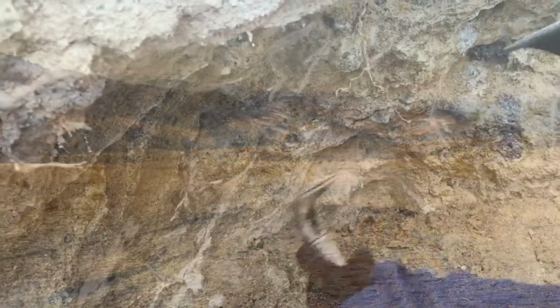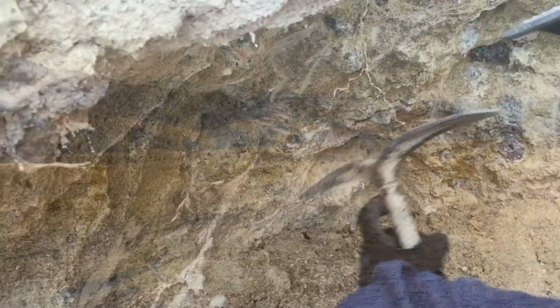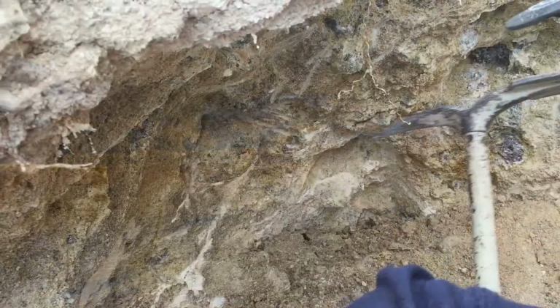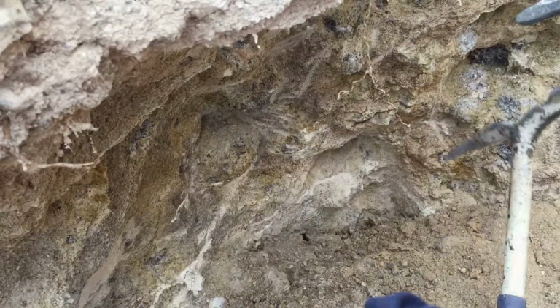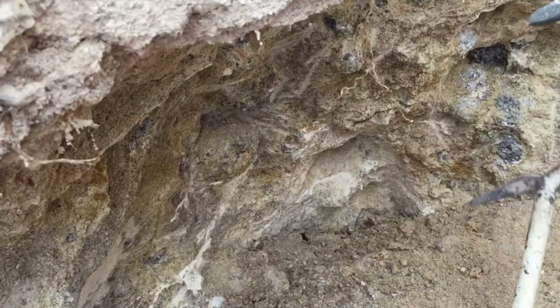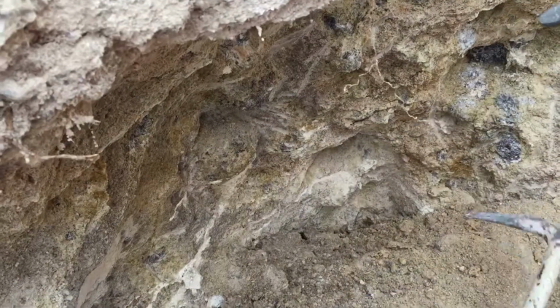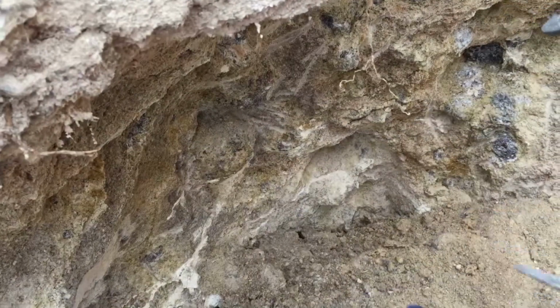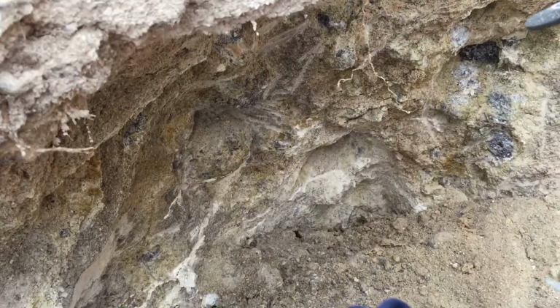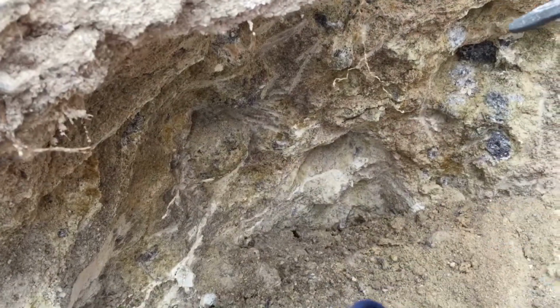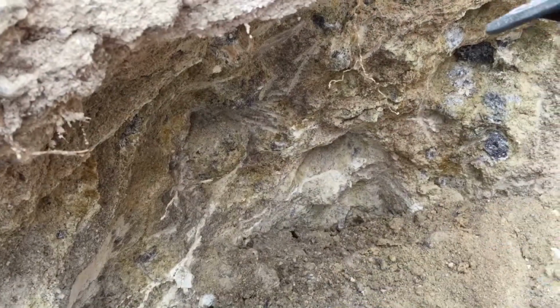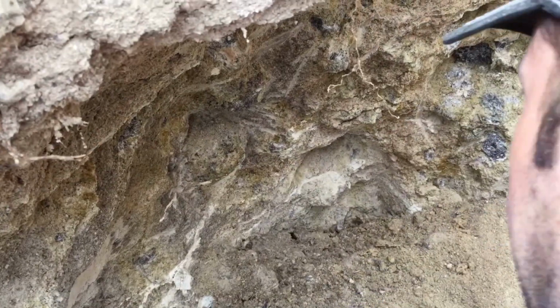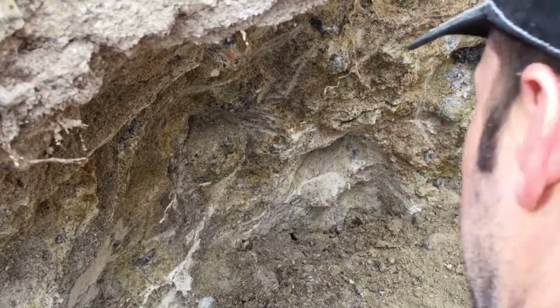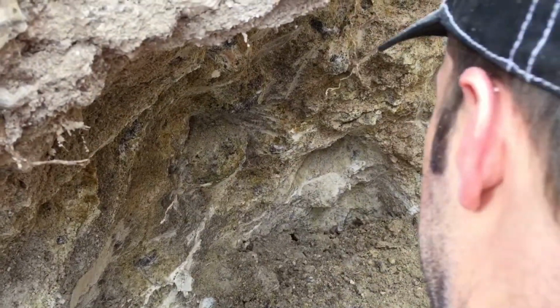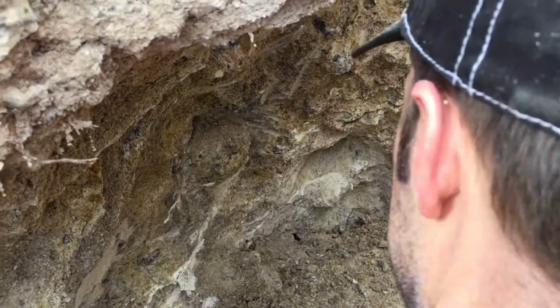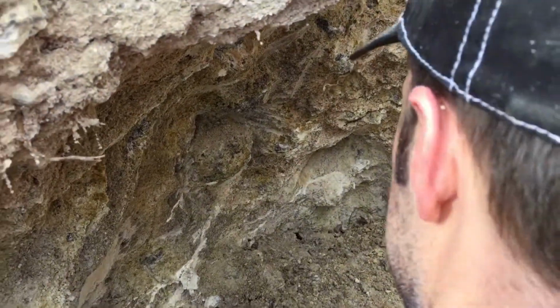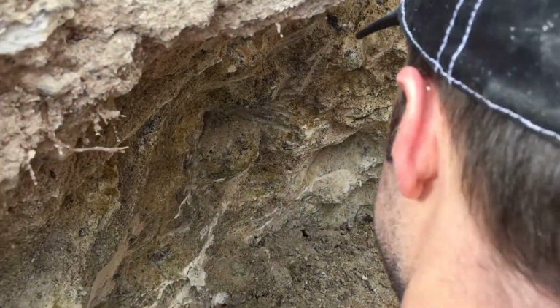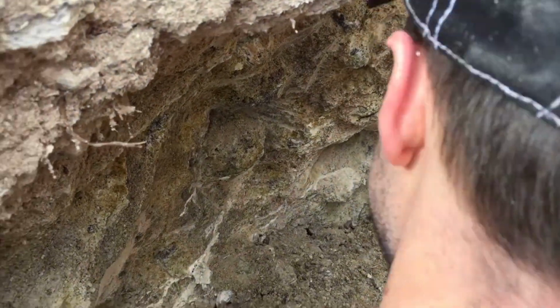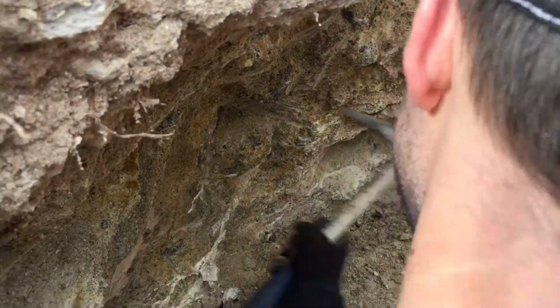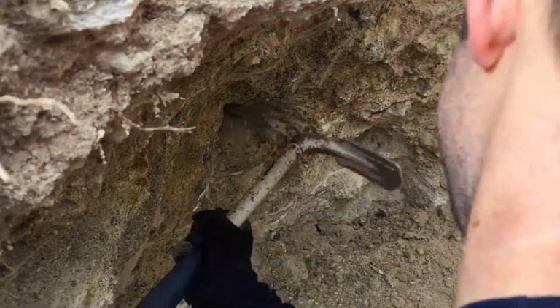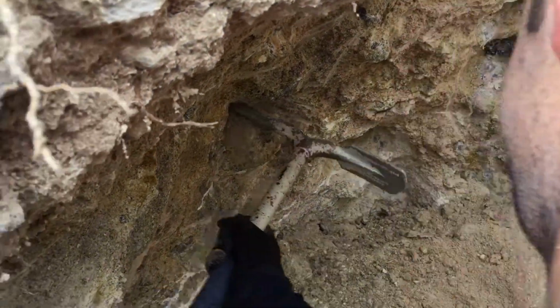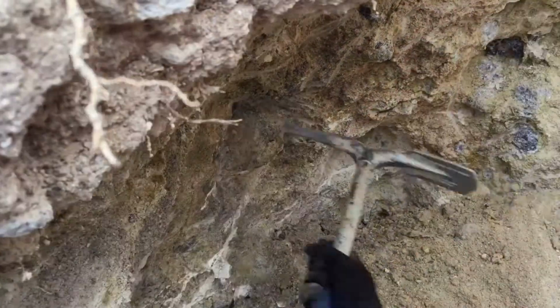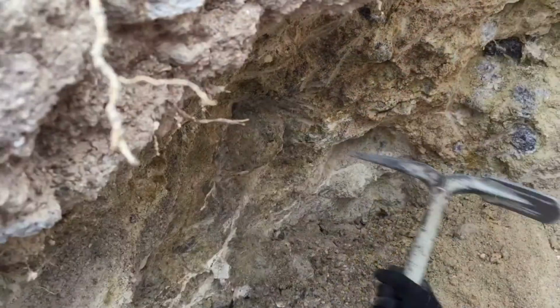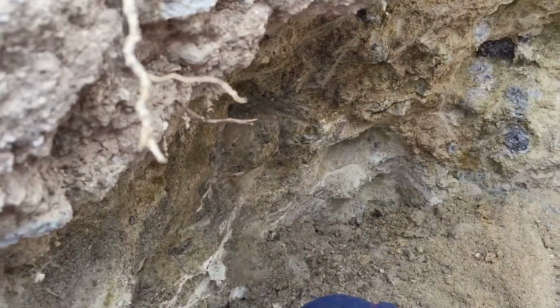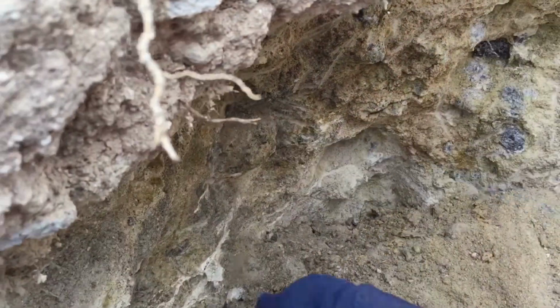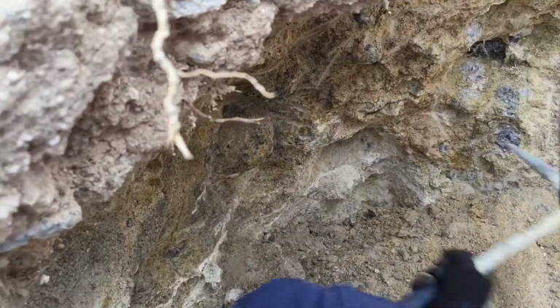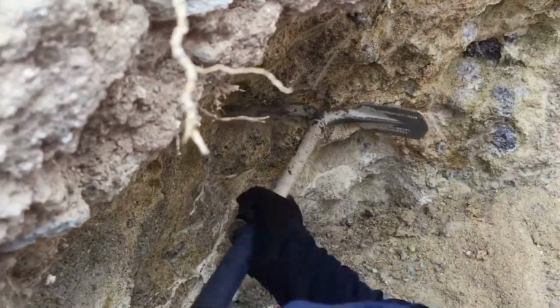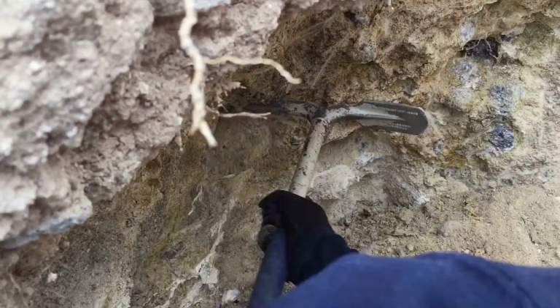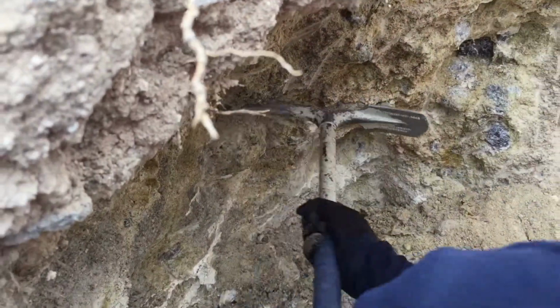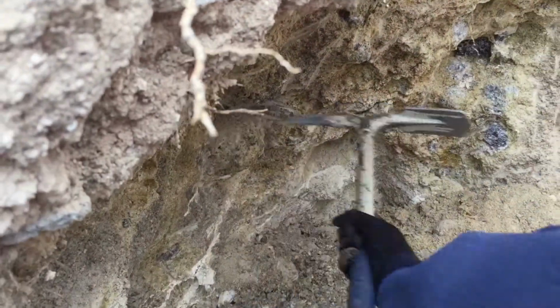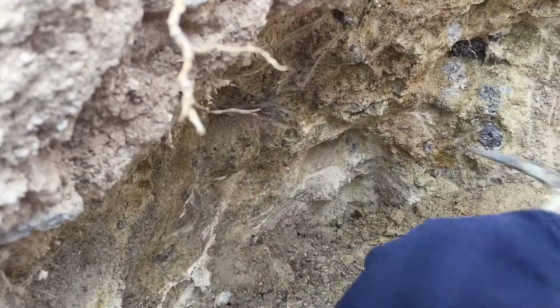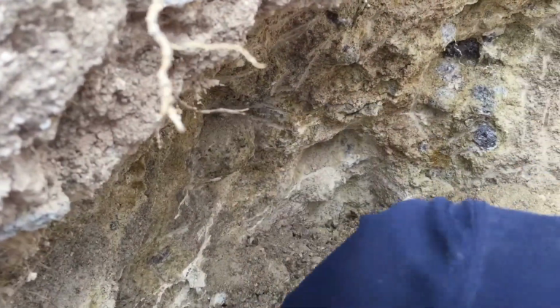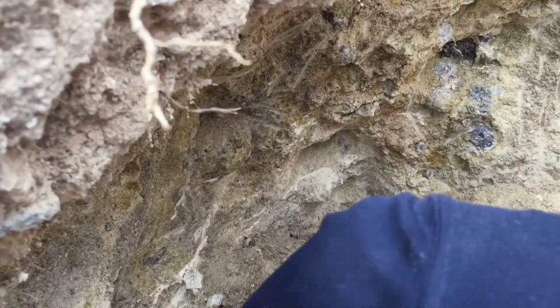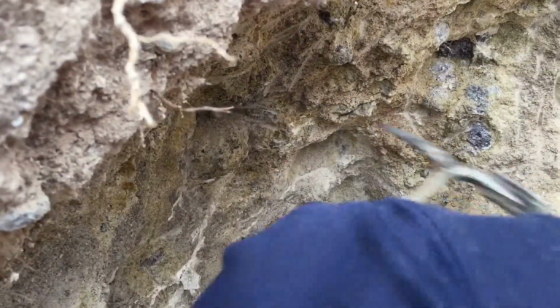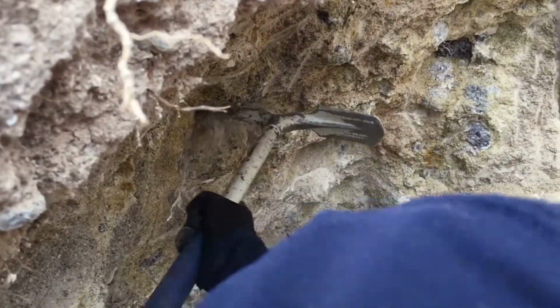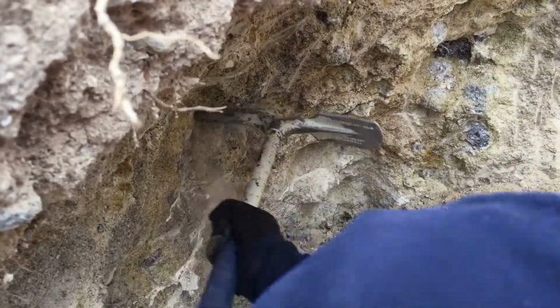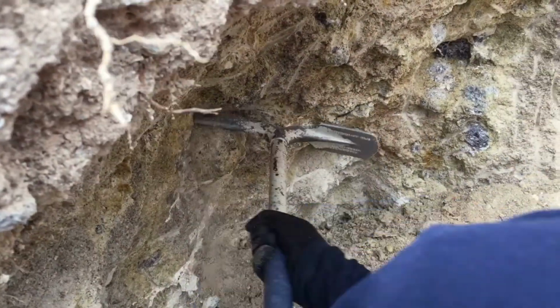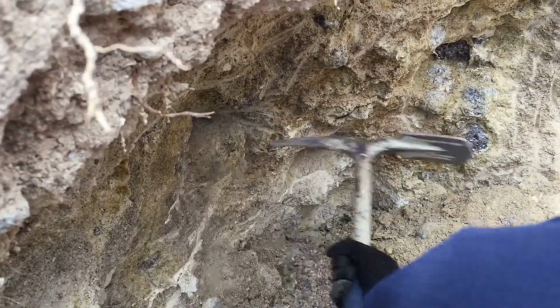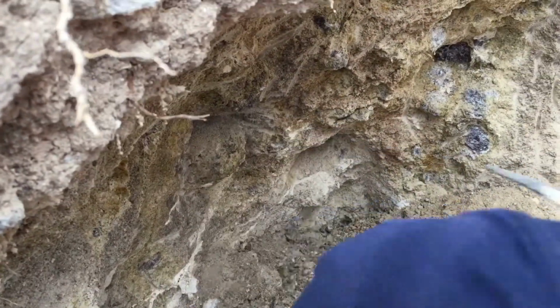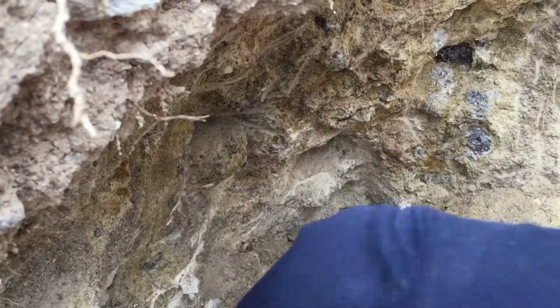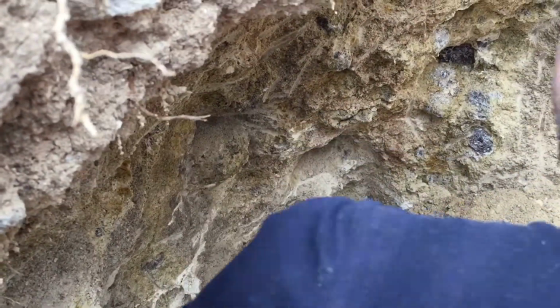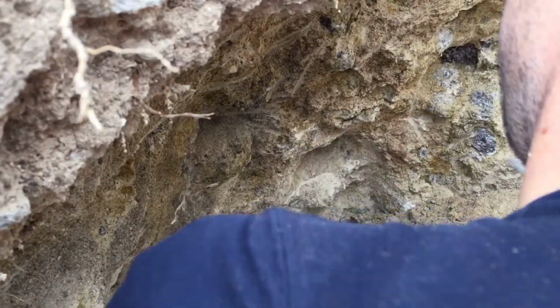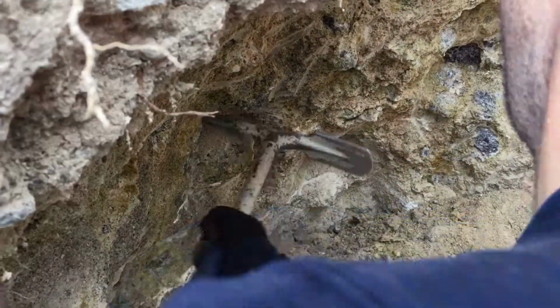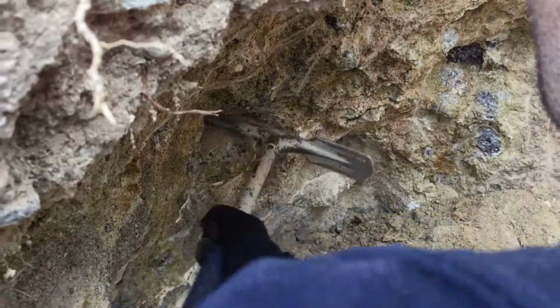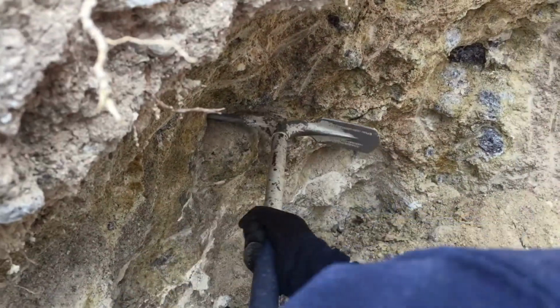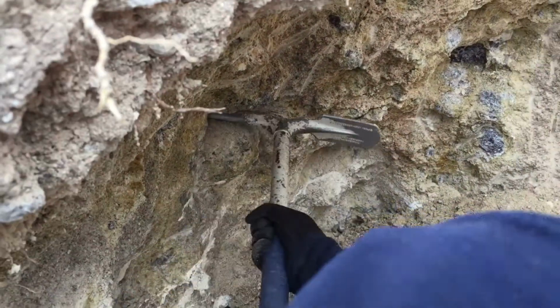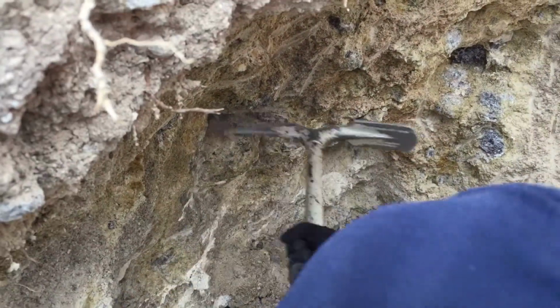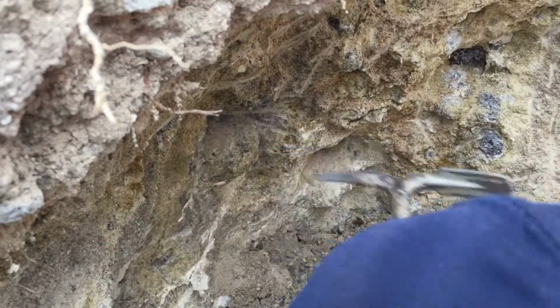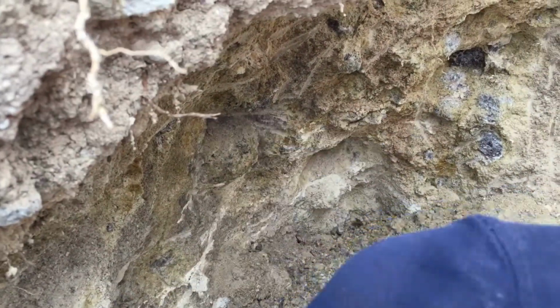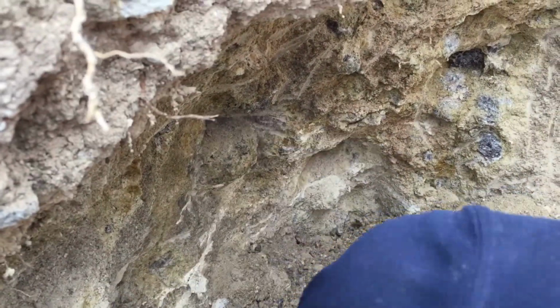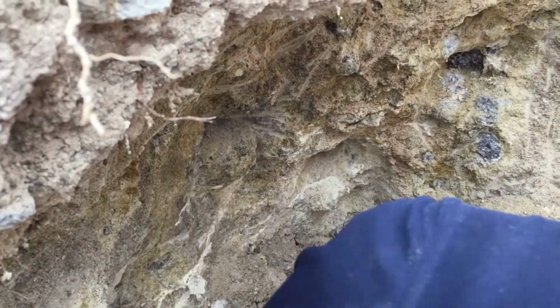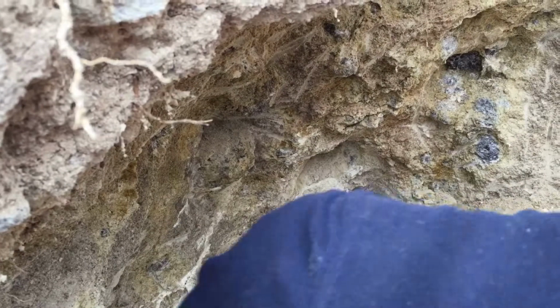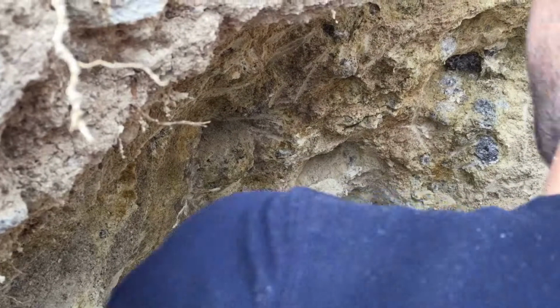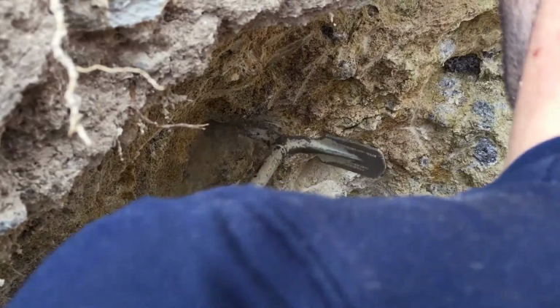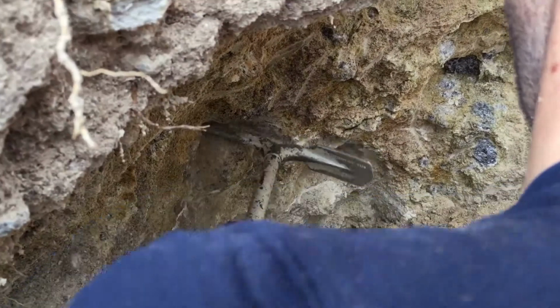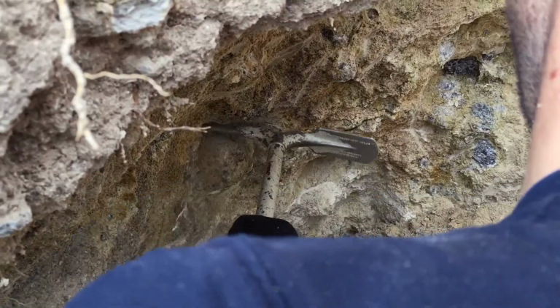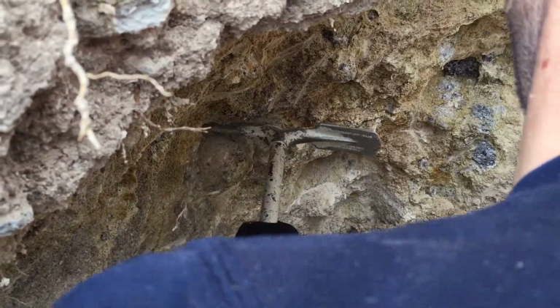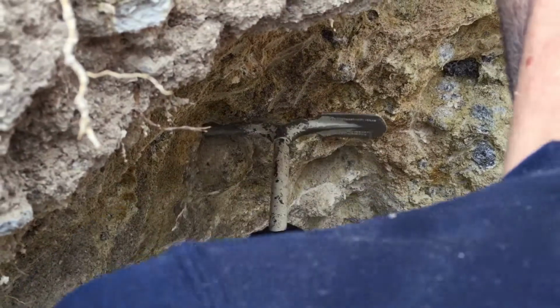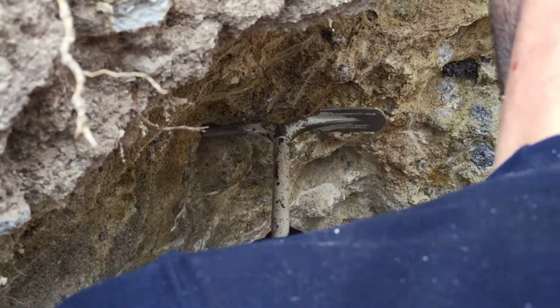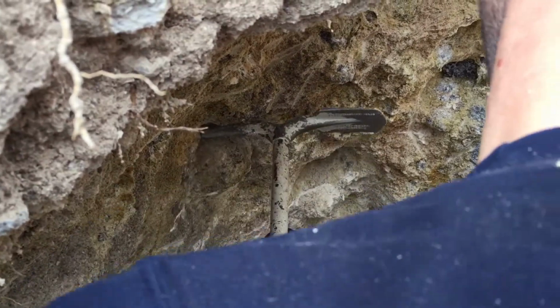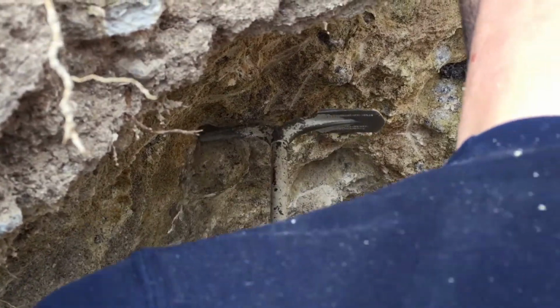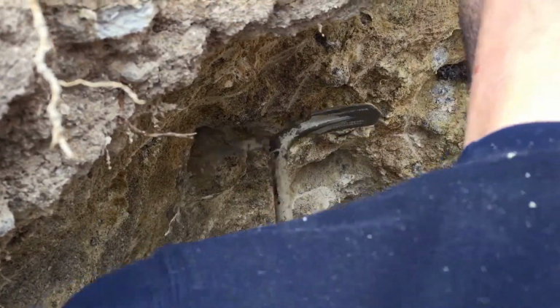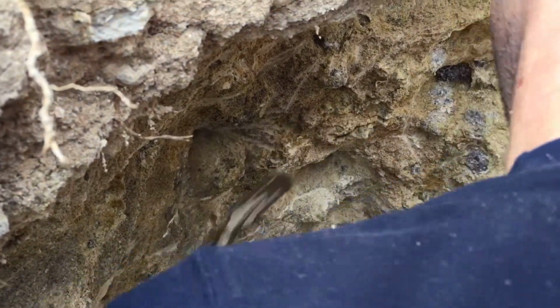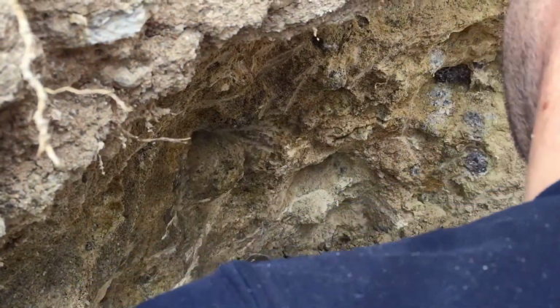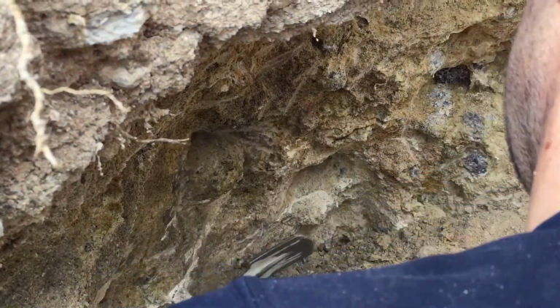Here's my rock hounding partner working on a pretty good-sized egg in our second thunder egg bed that we hit up while we were out there.